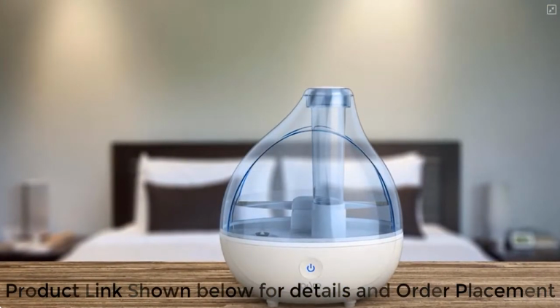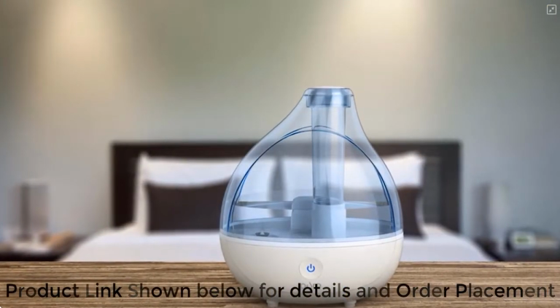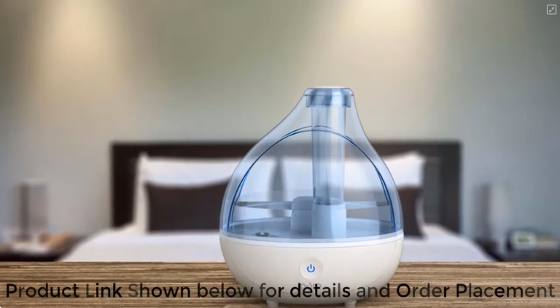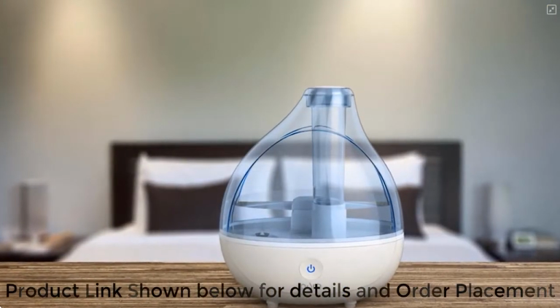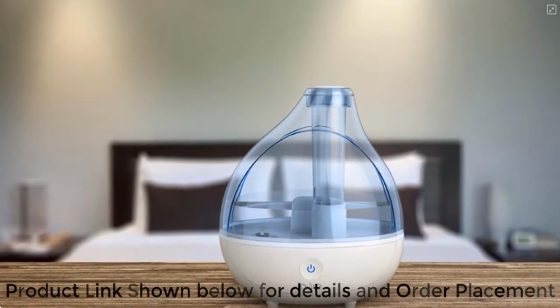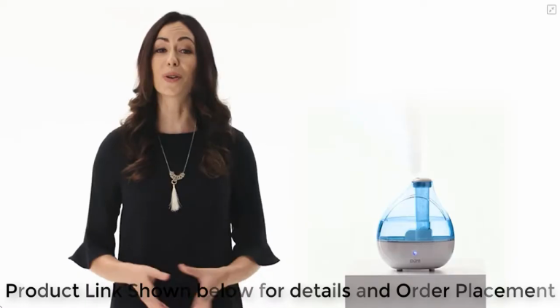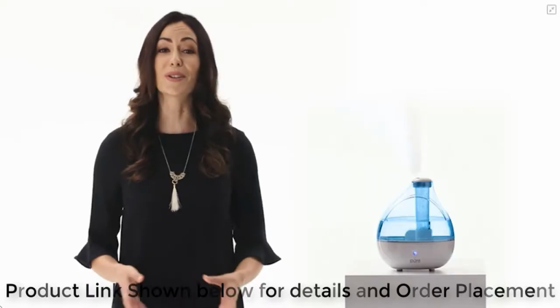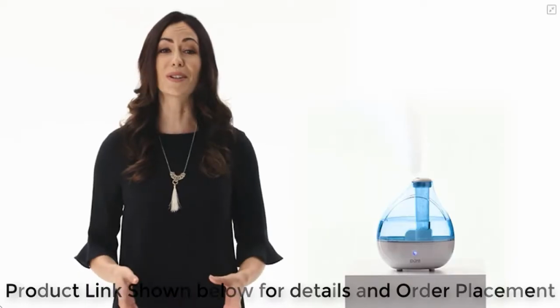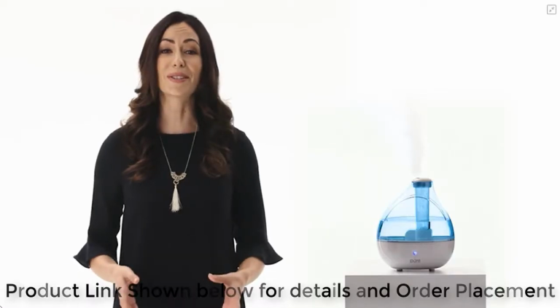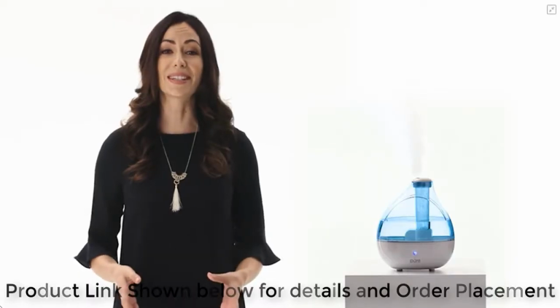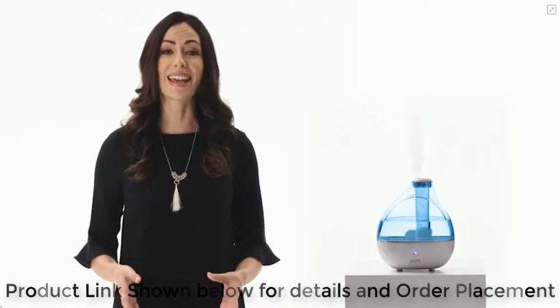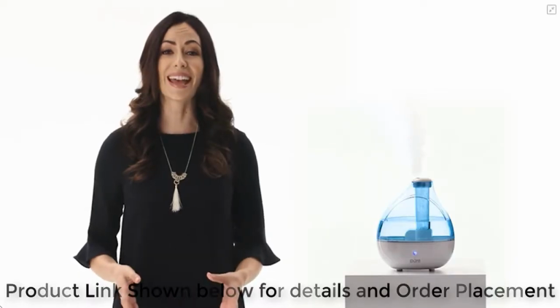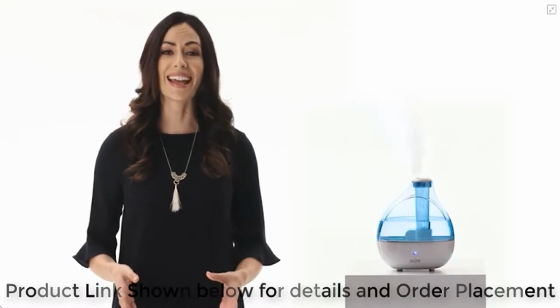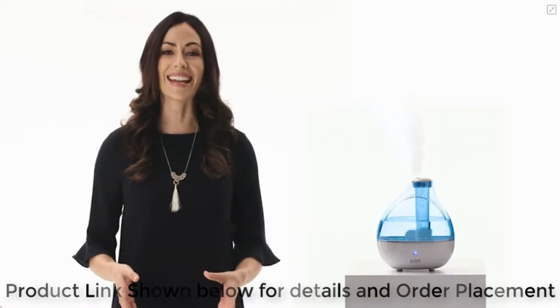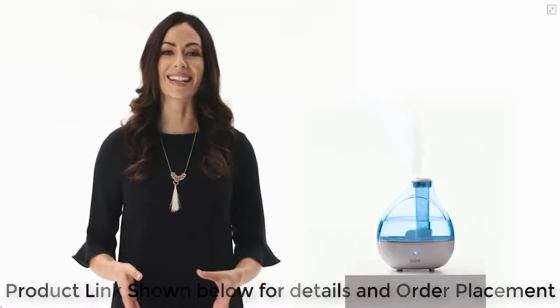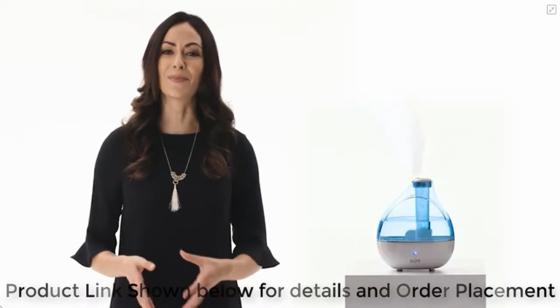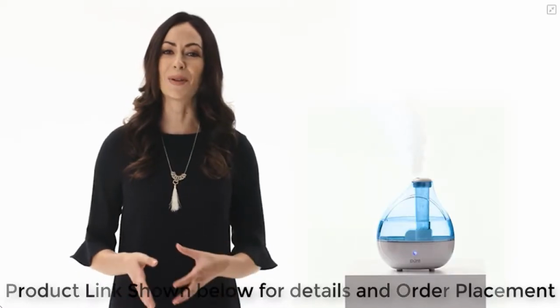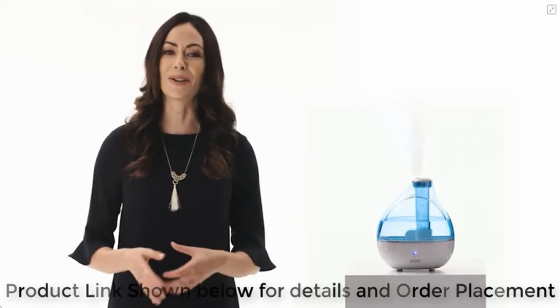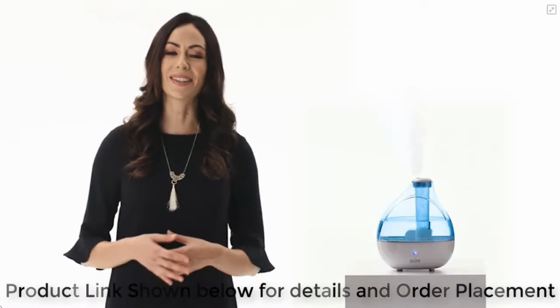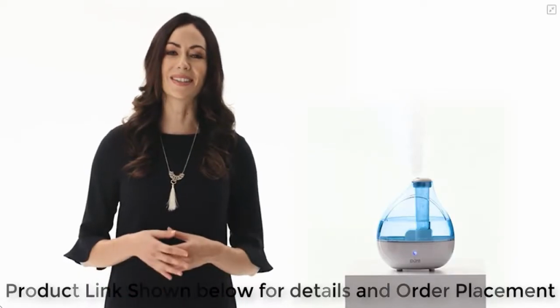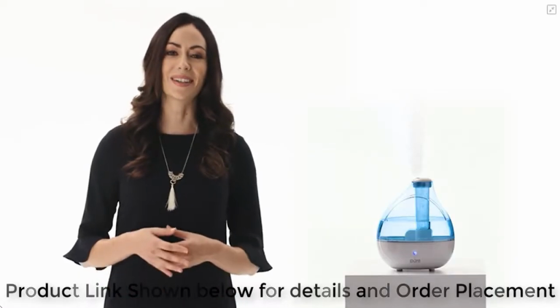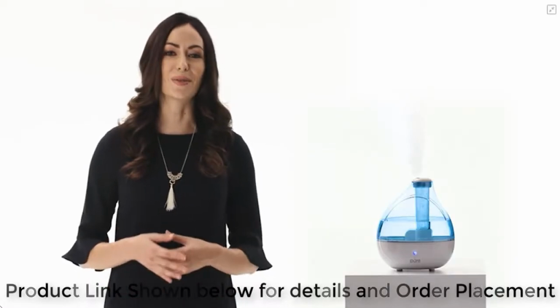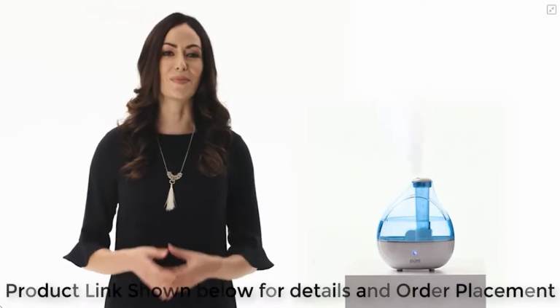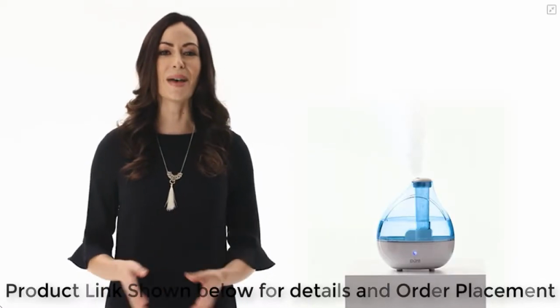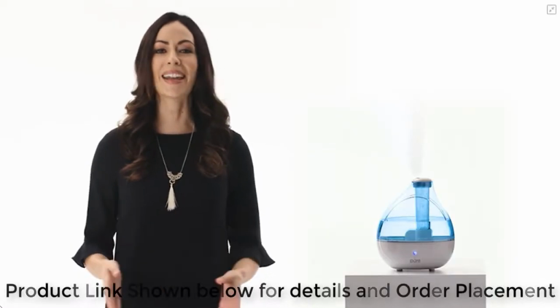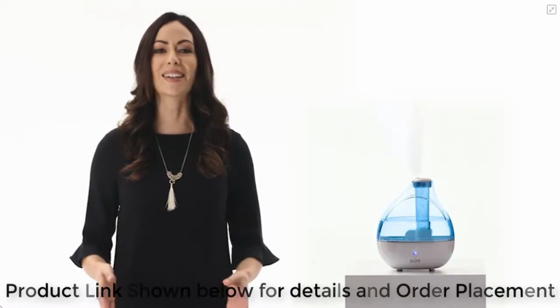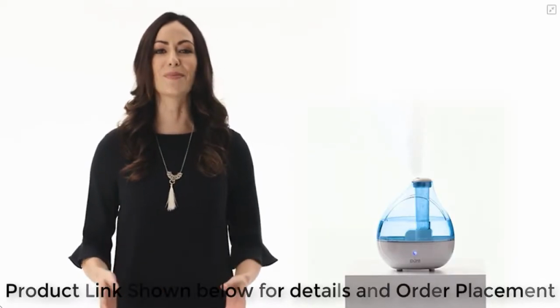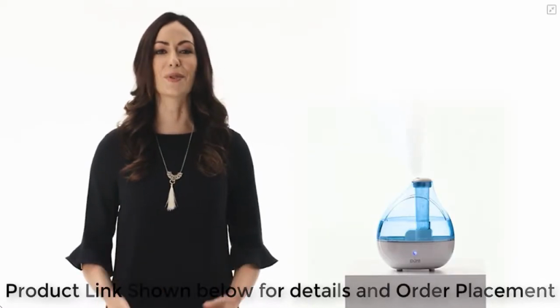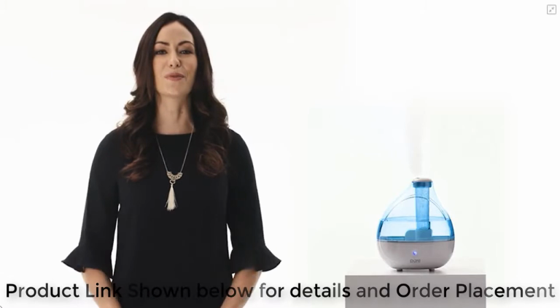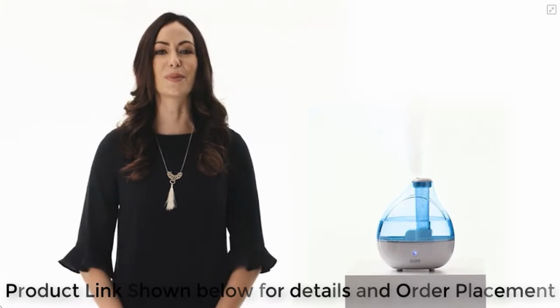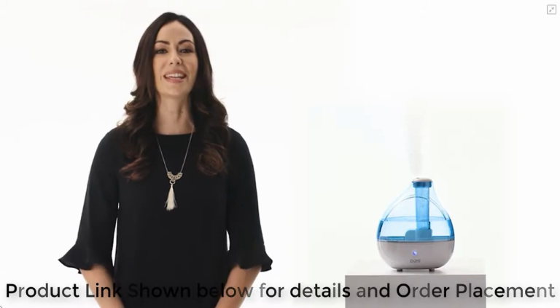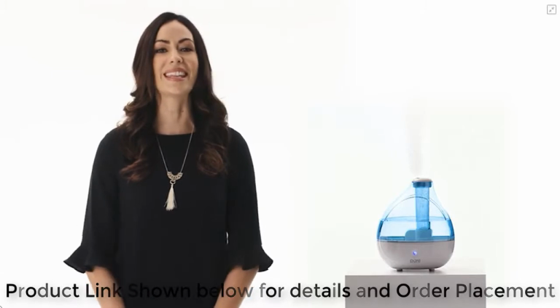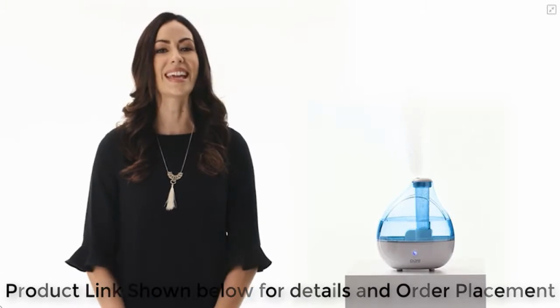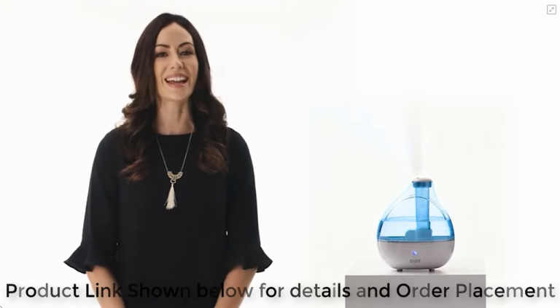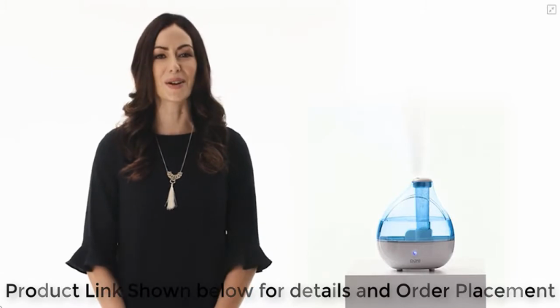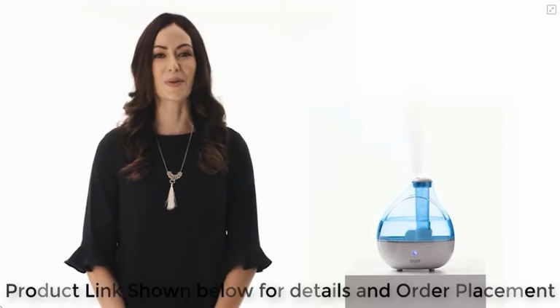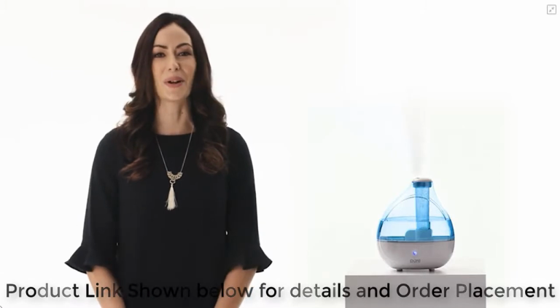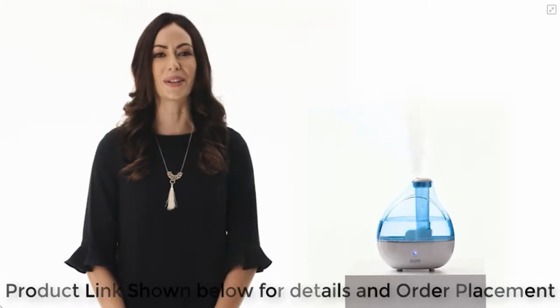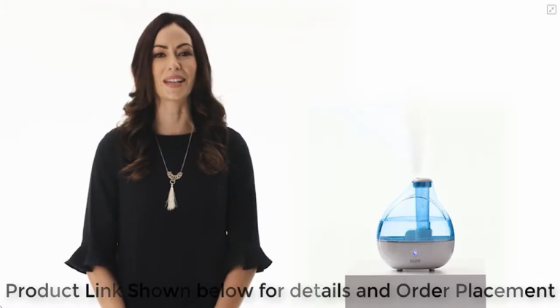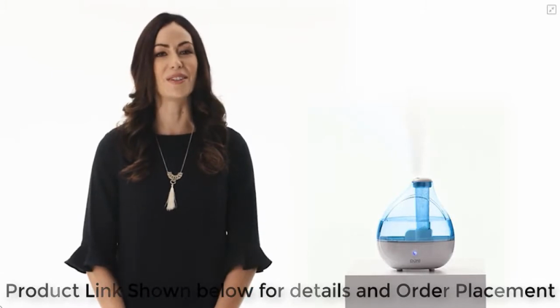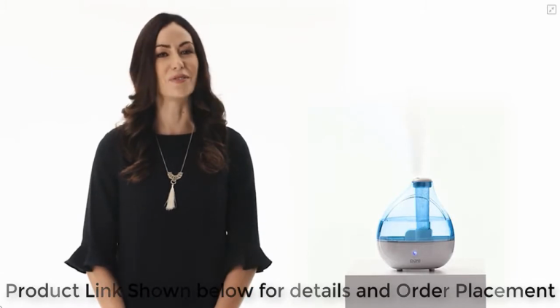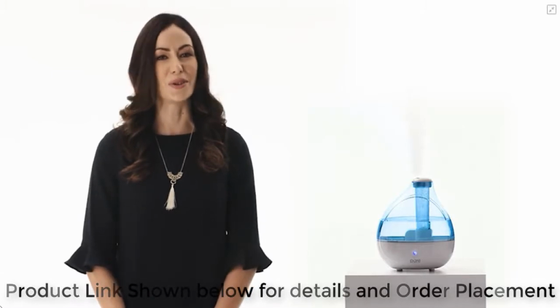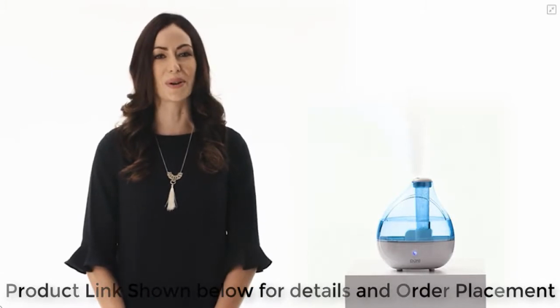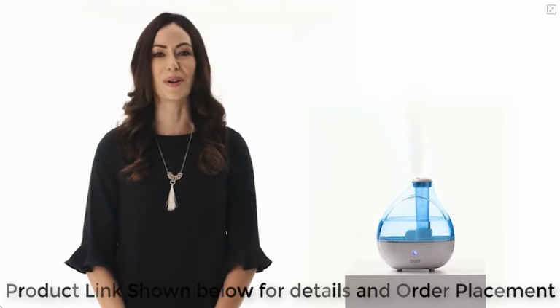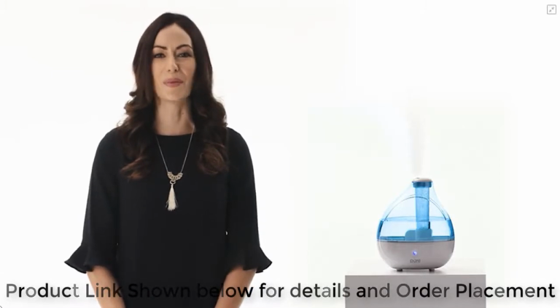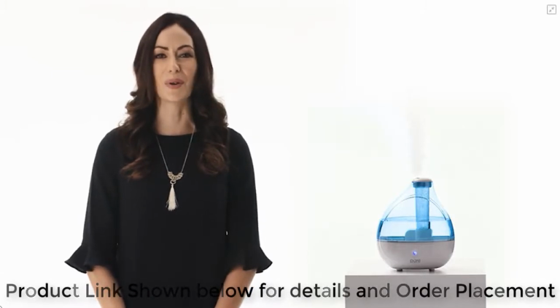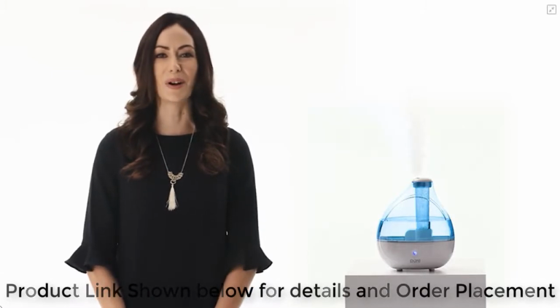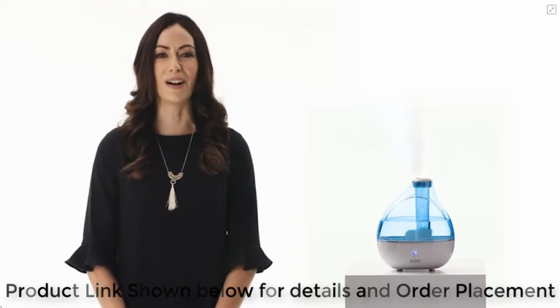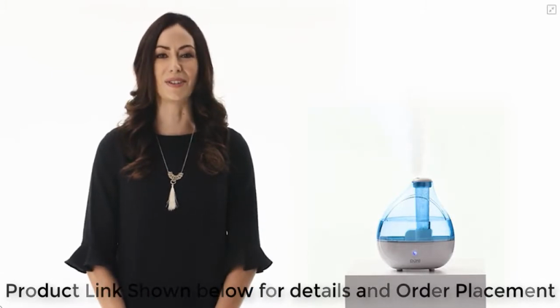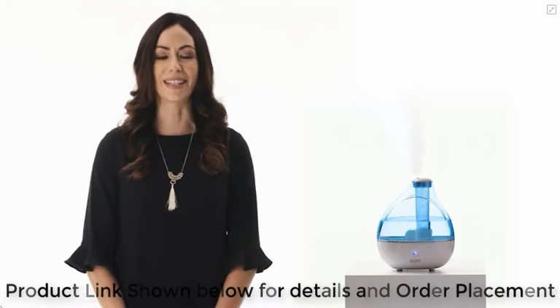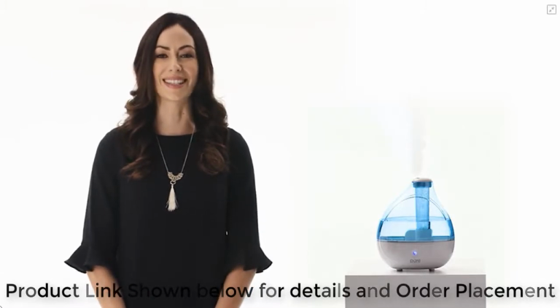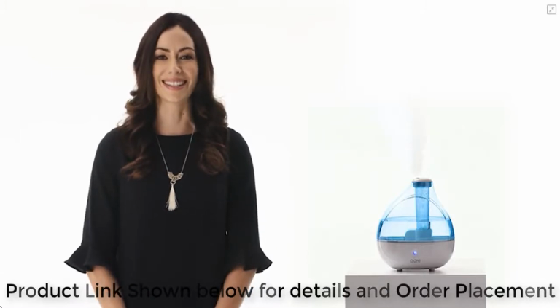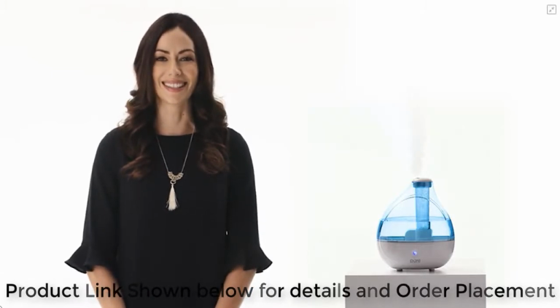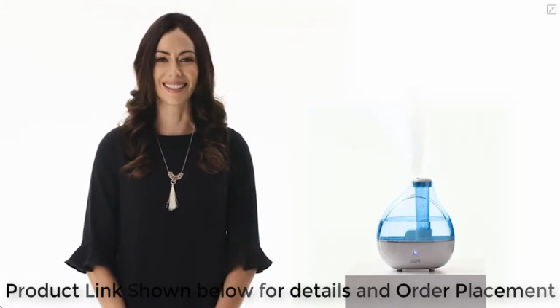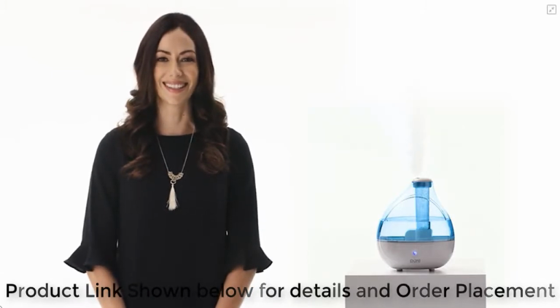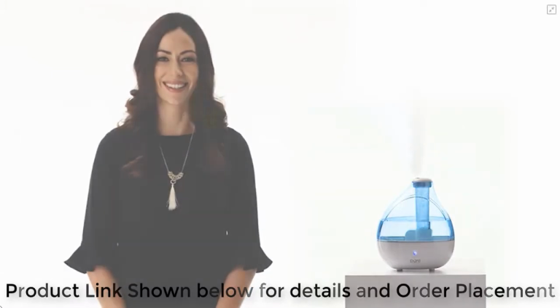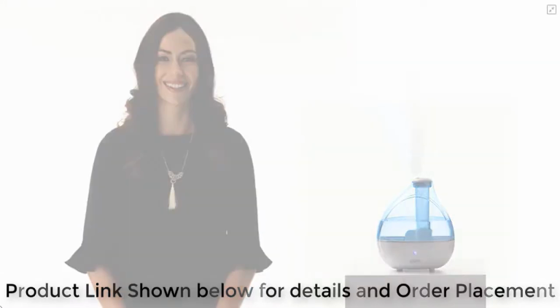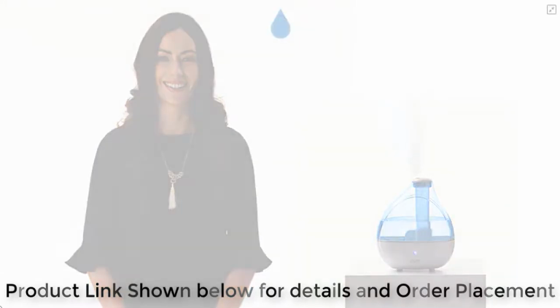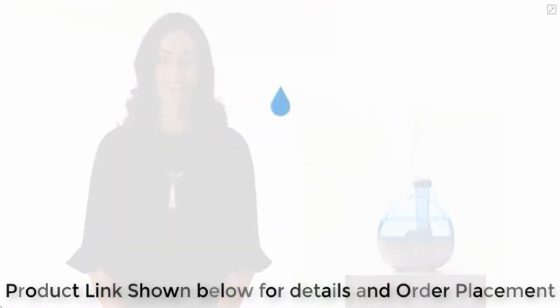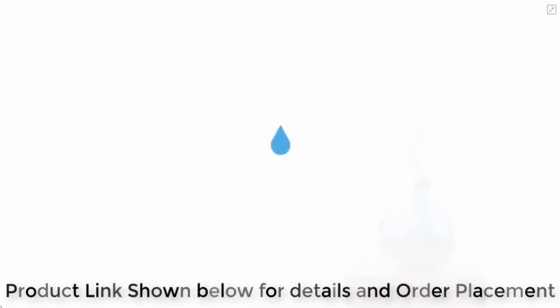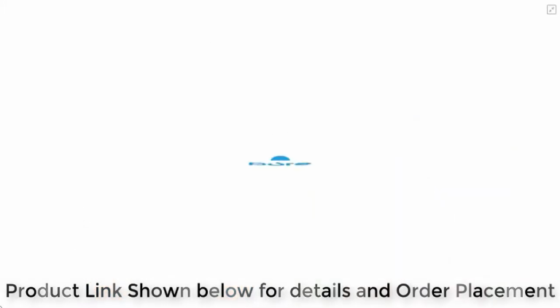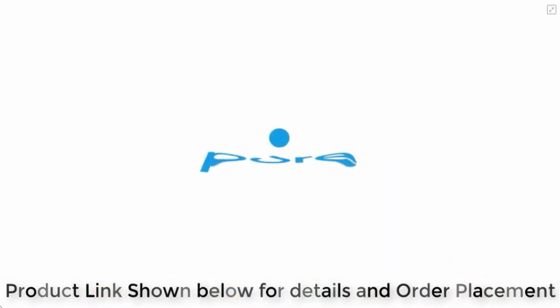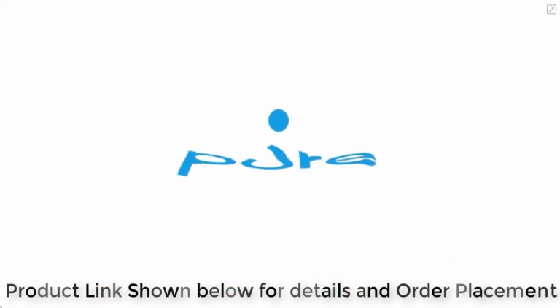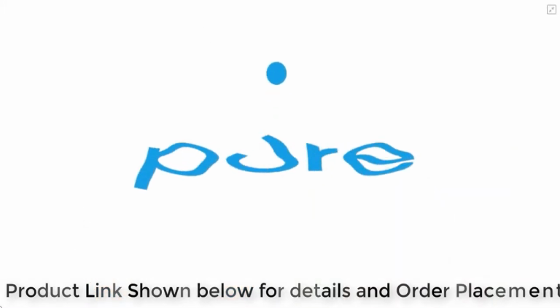The ultrasonic cool mist humidifier from Pure Enrichment. Order yours today and experience a dramatic improvement in the air quality of your home or office.